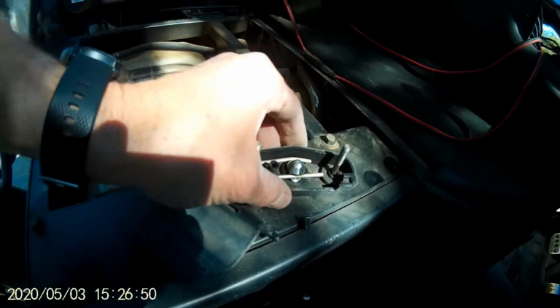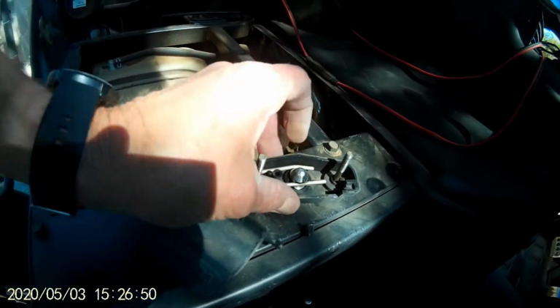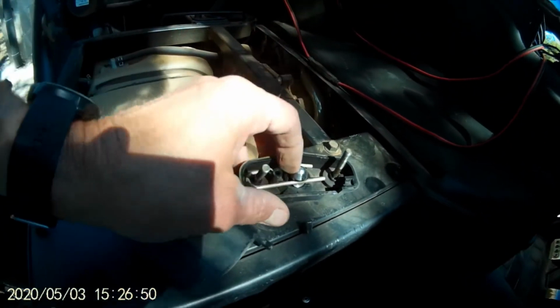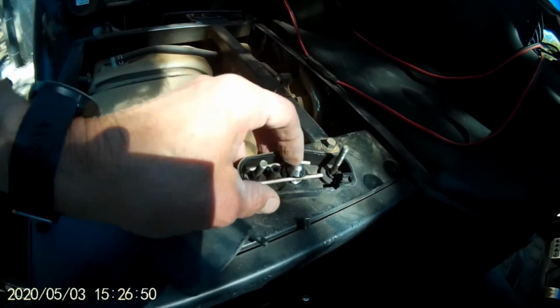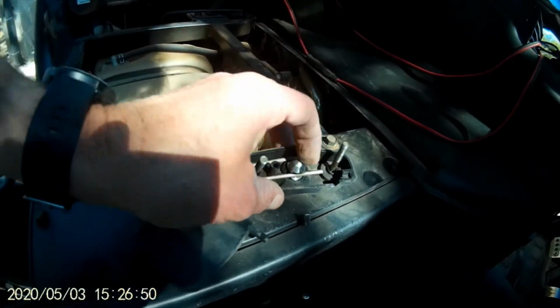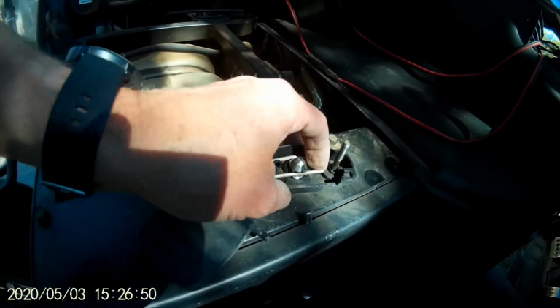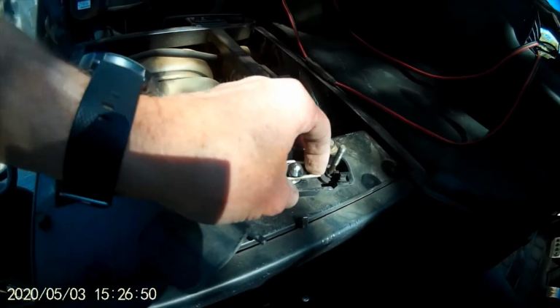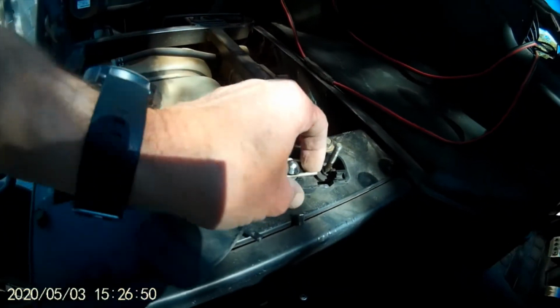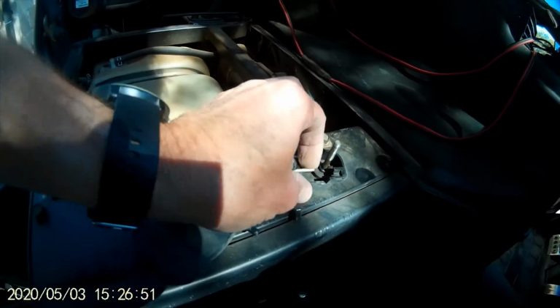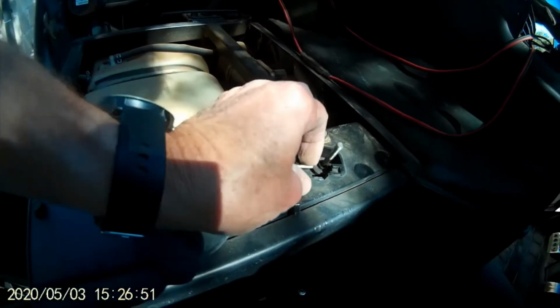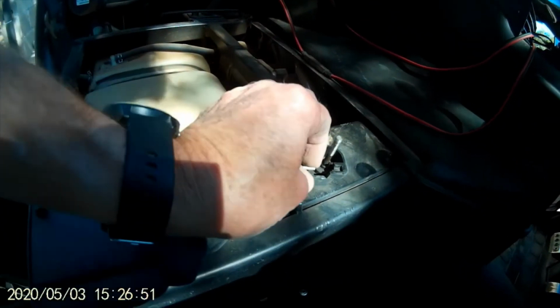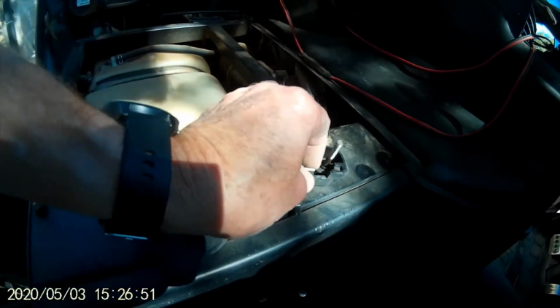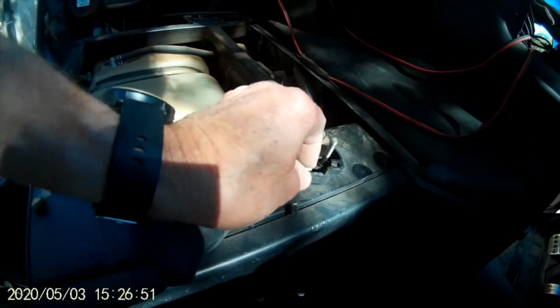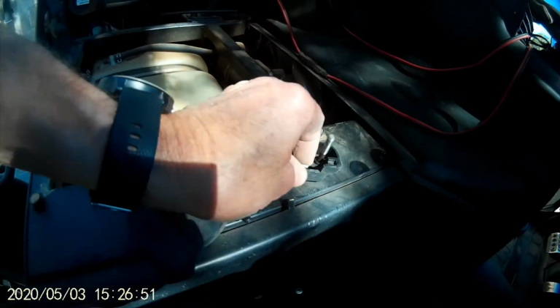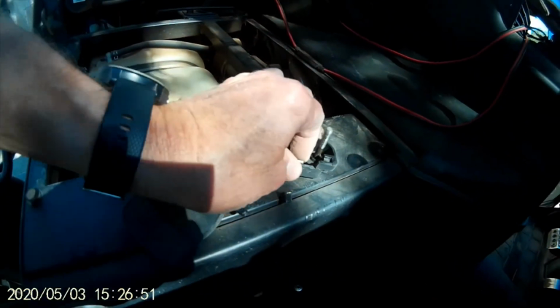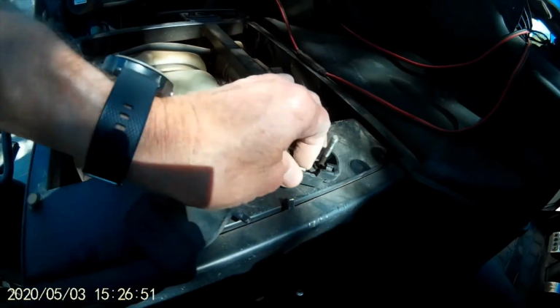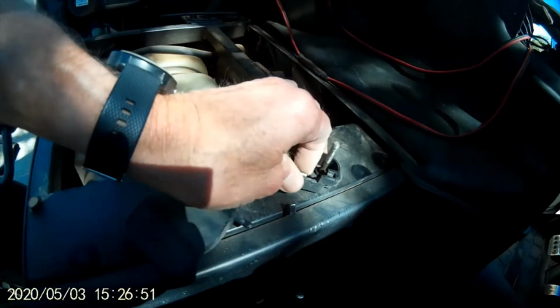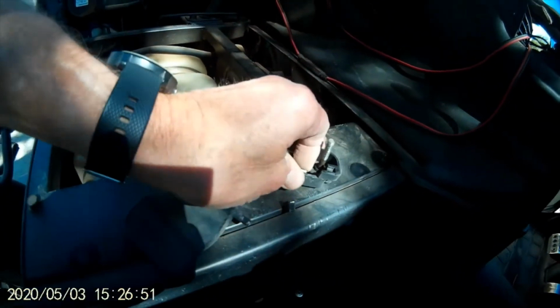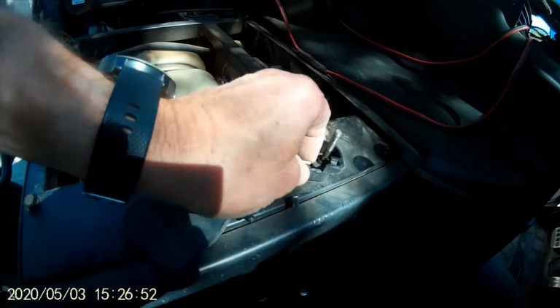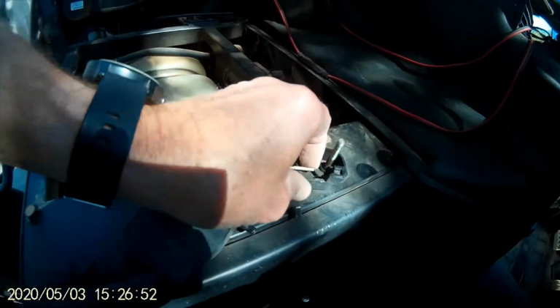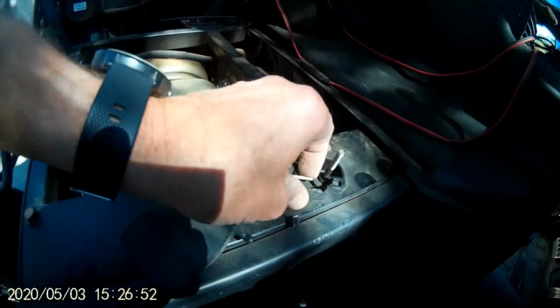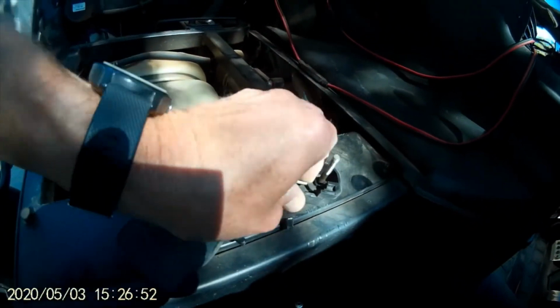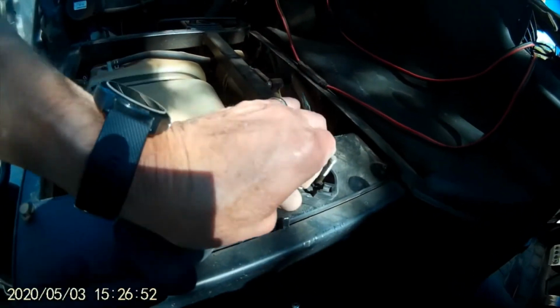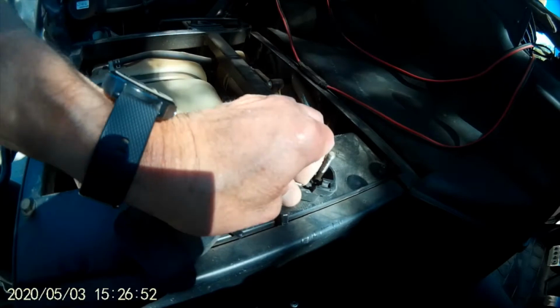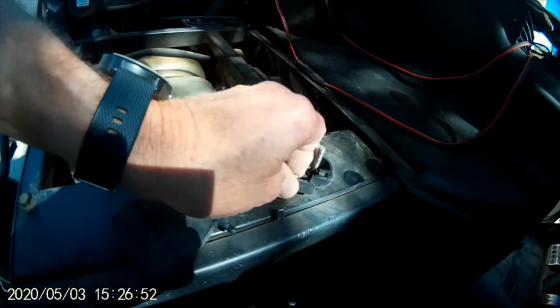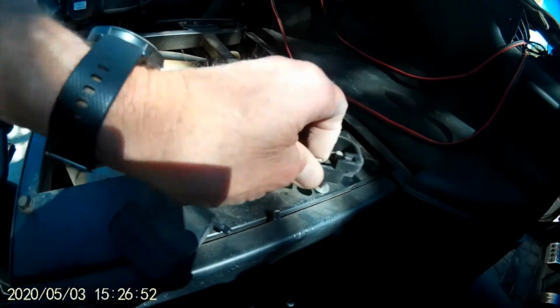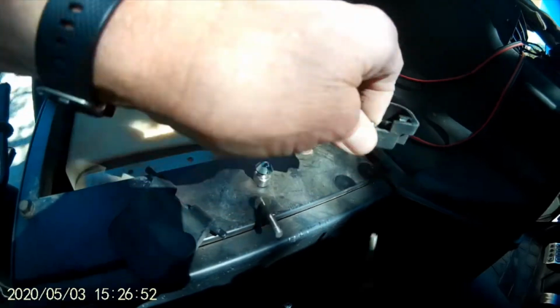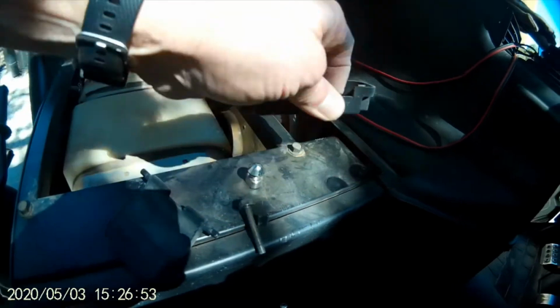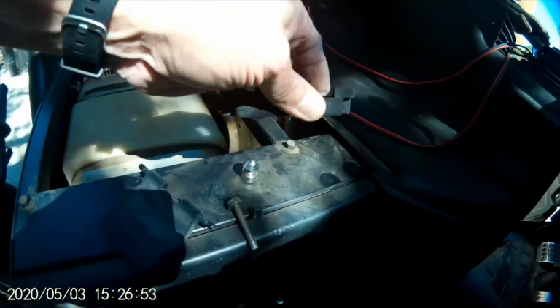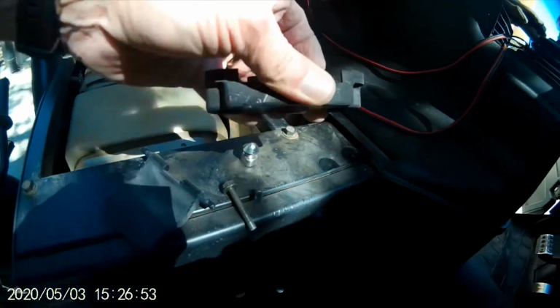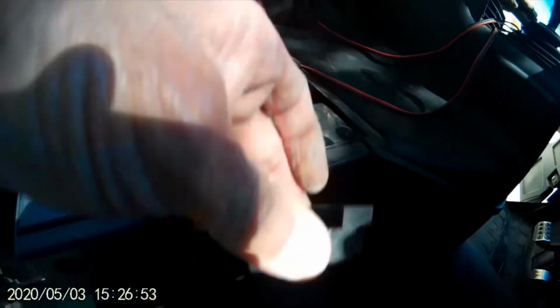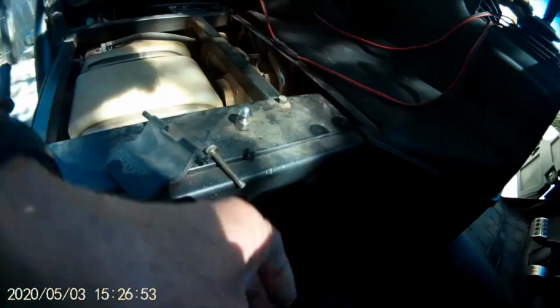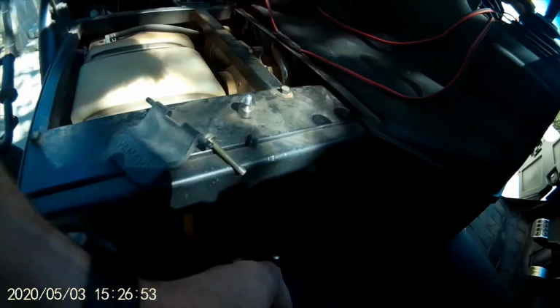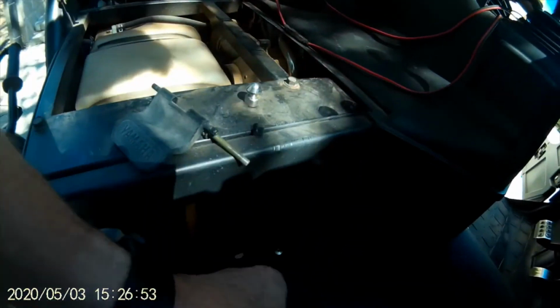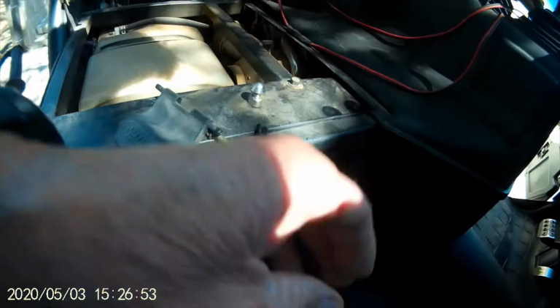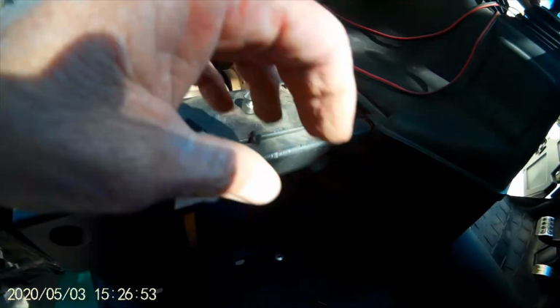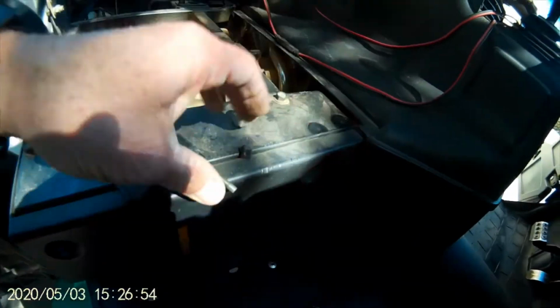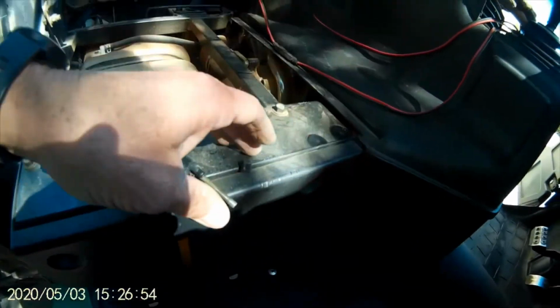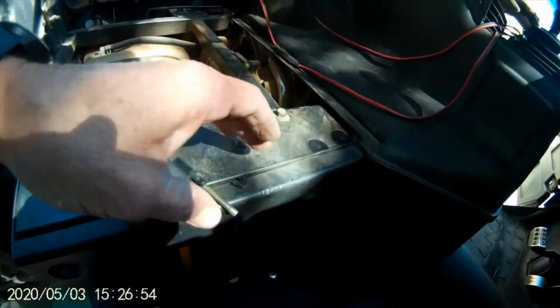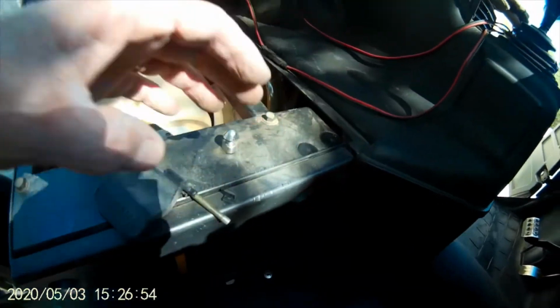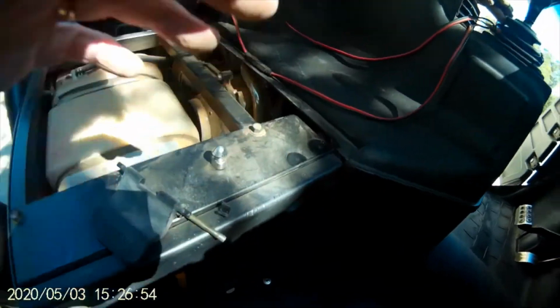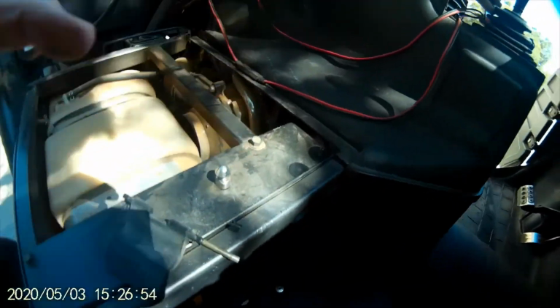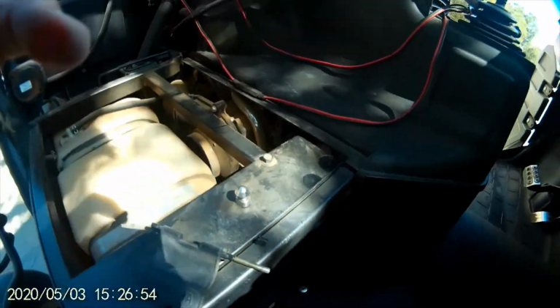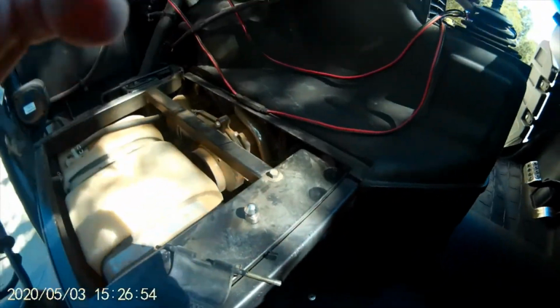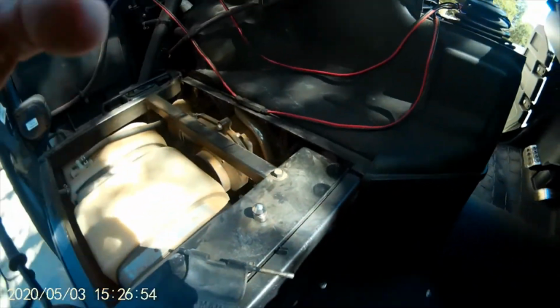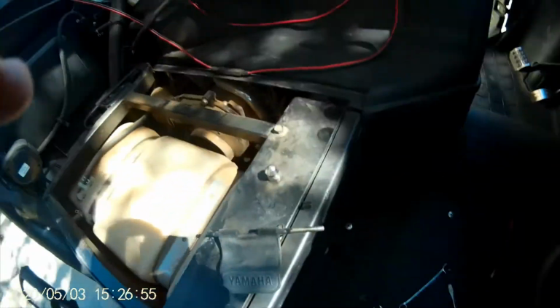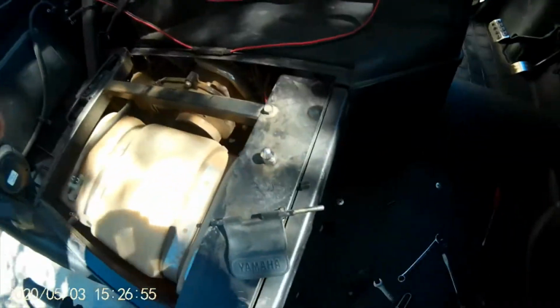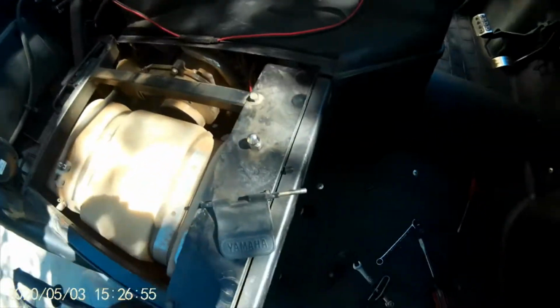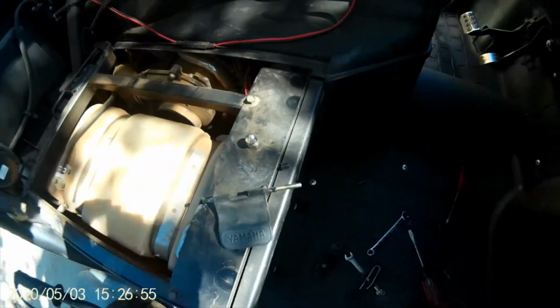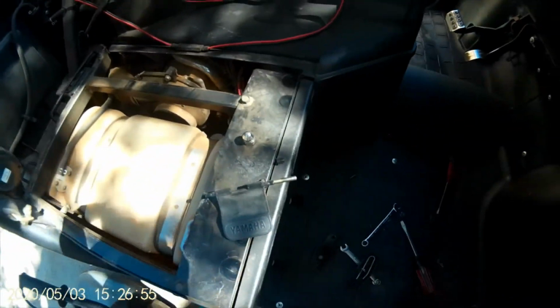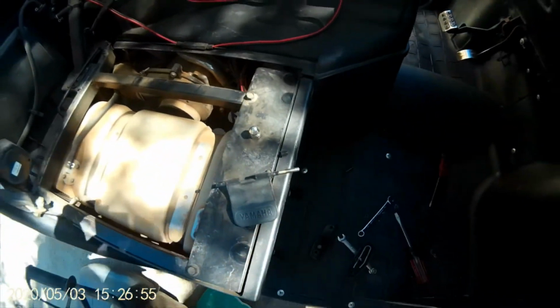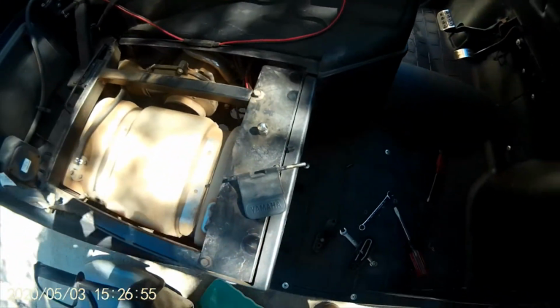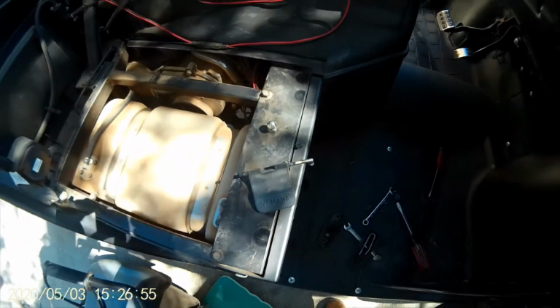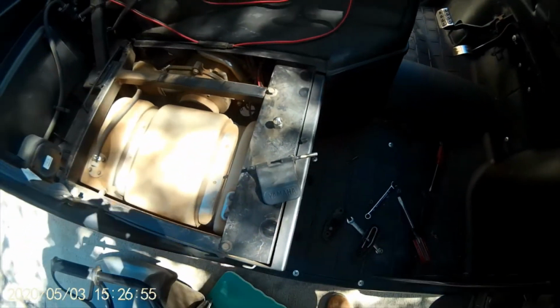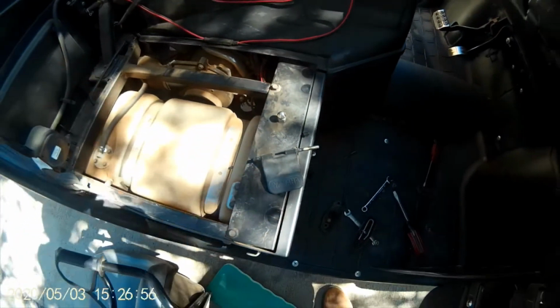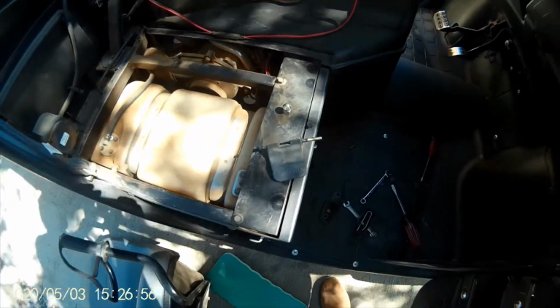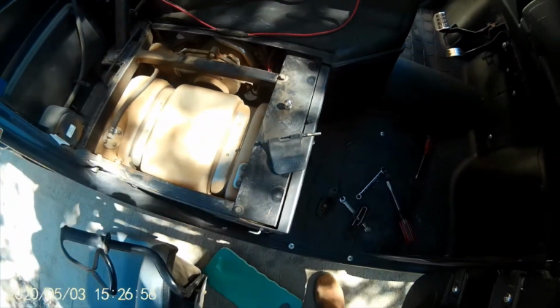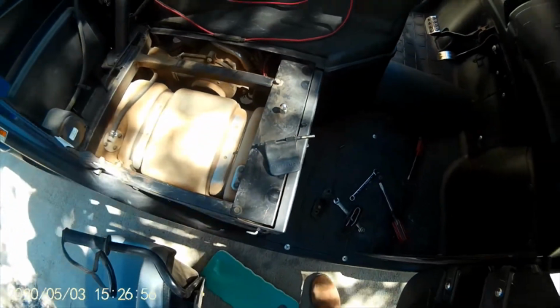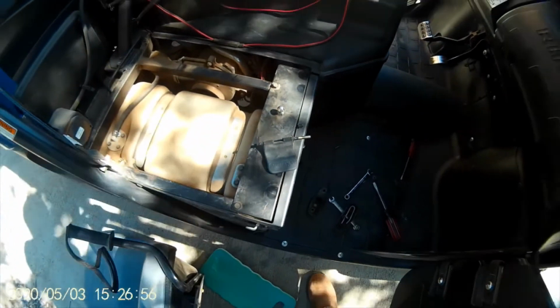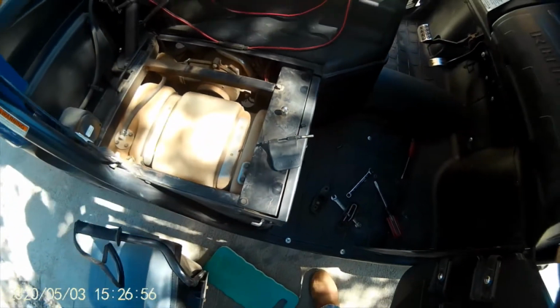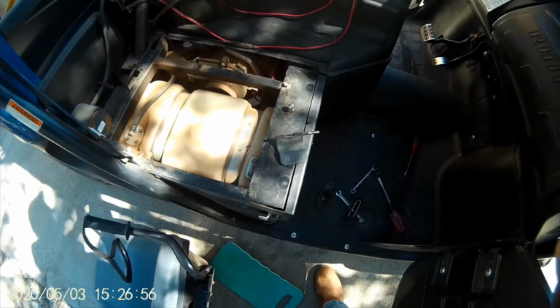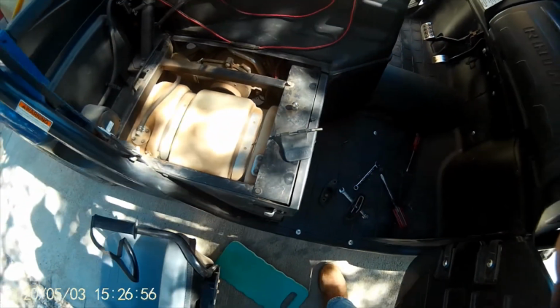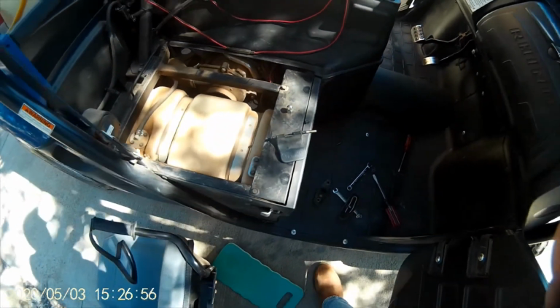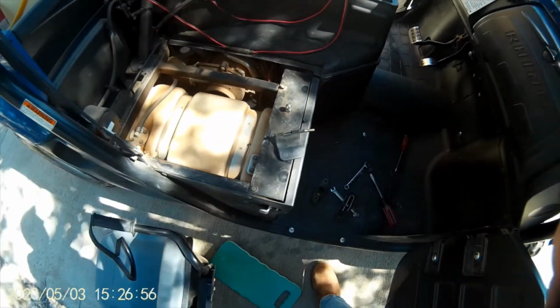New latch installed — get this piece off, and the new latch will be good to go. Hope that helps.